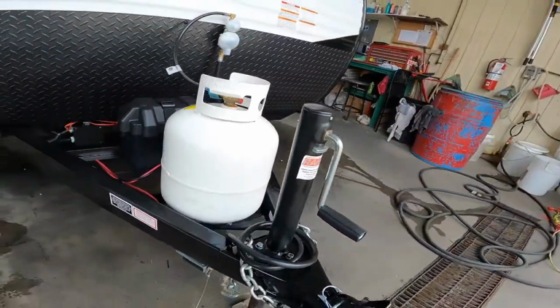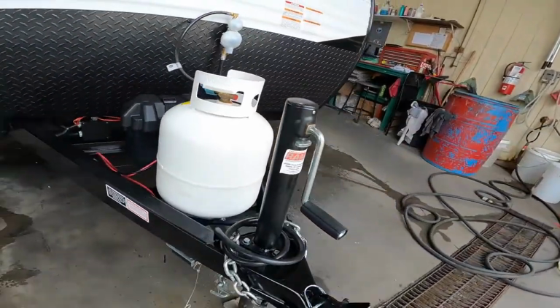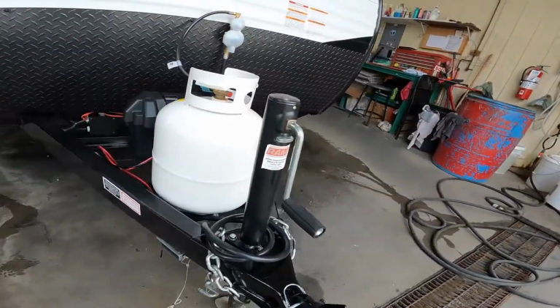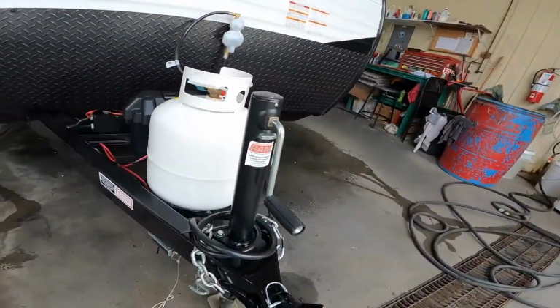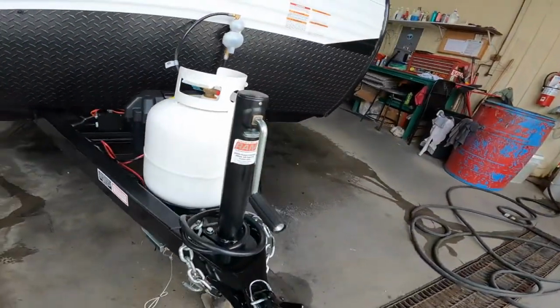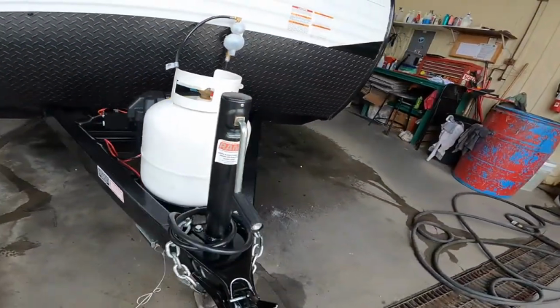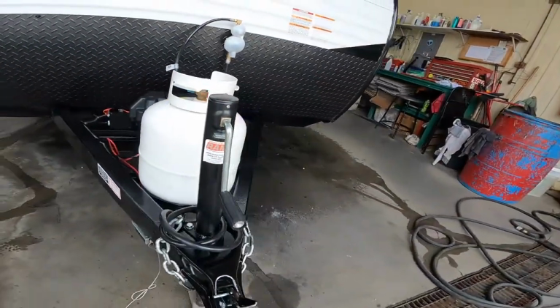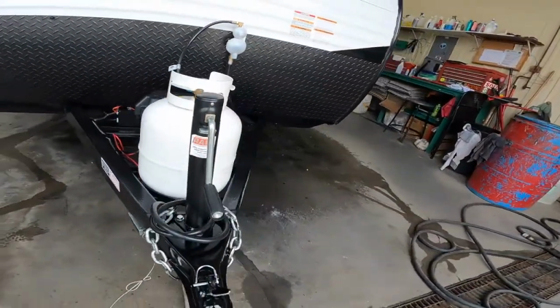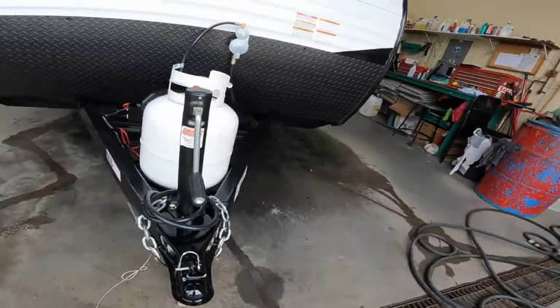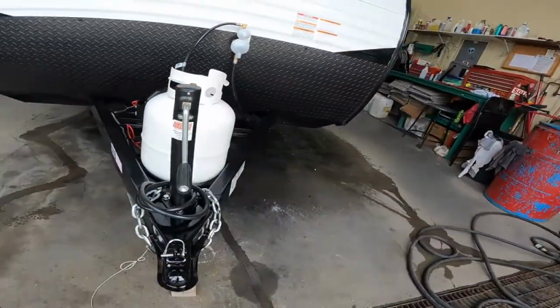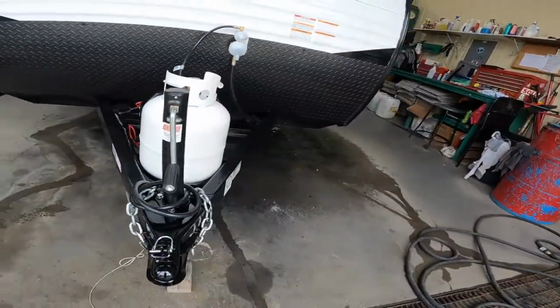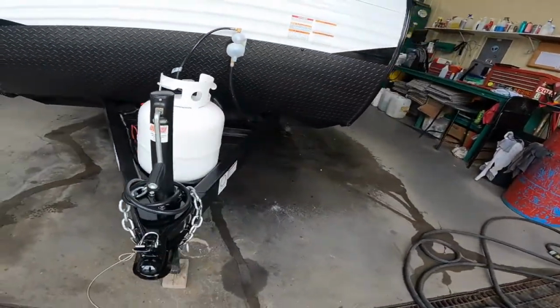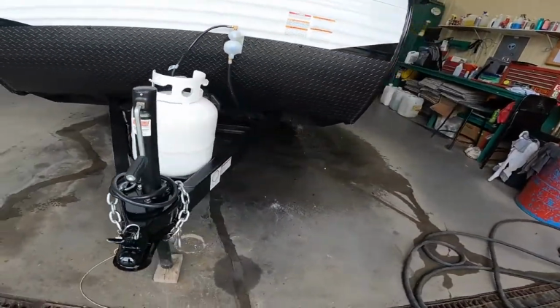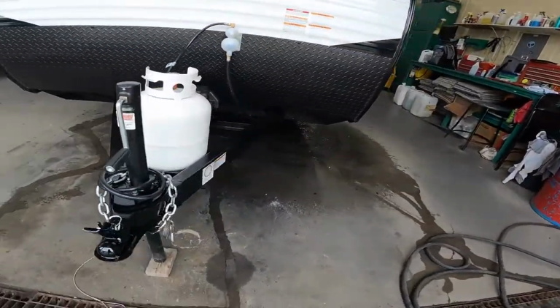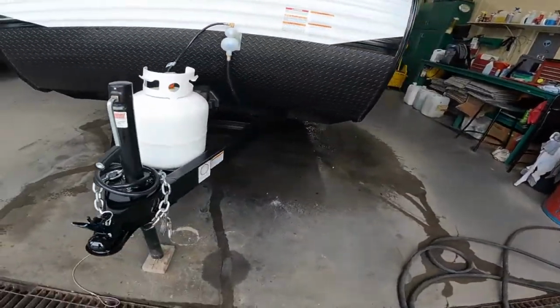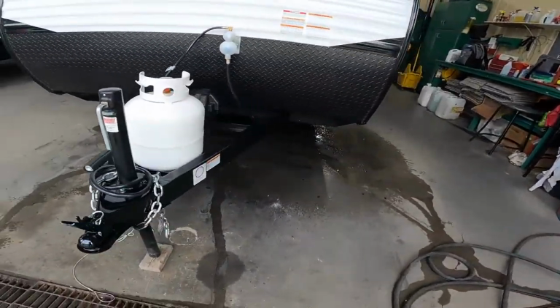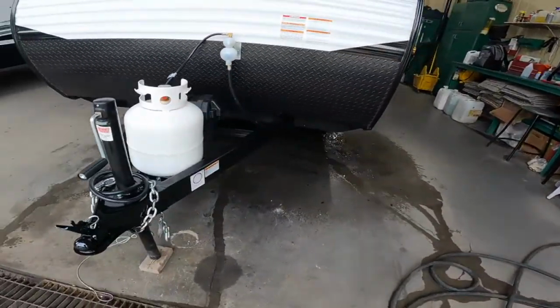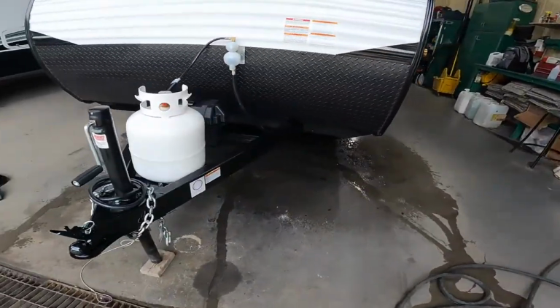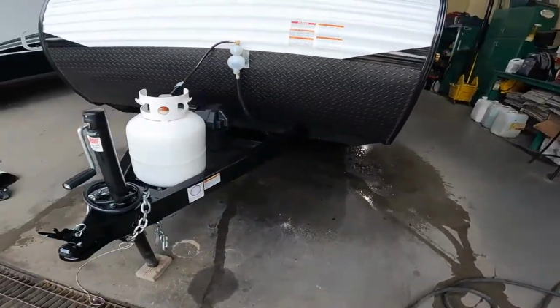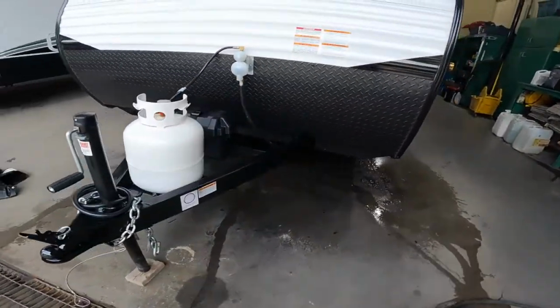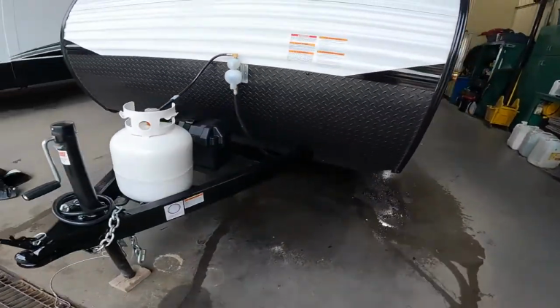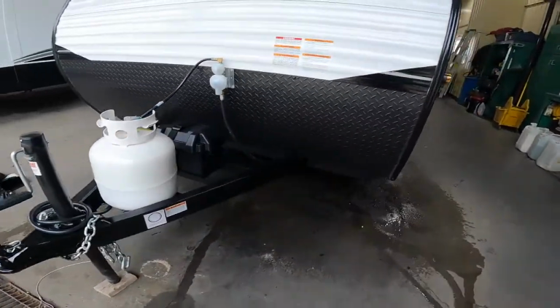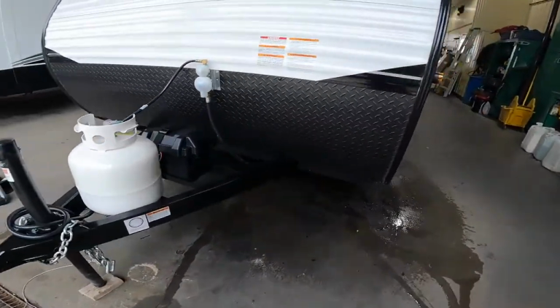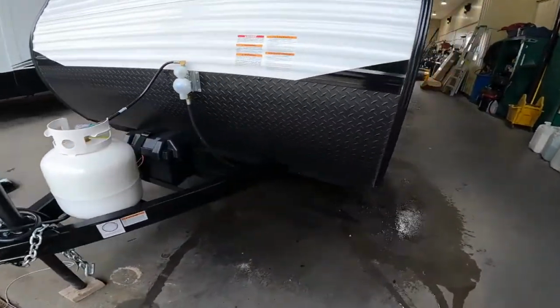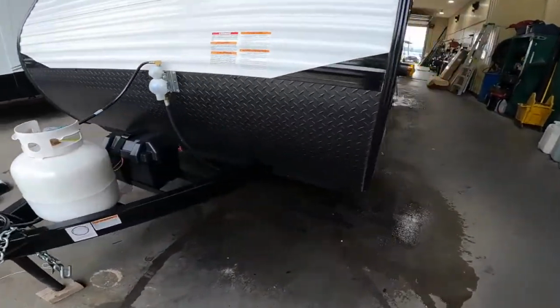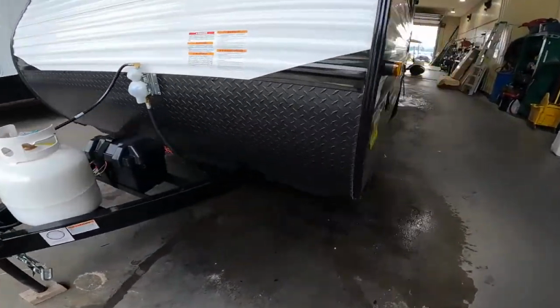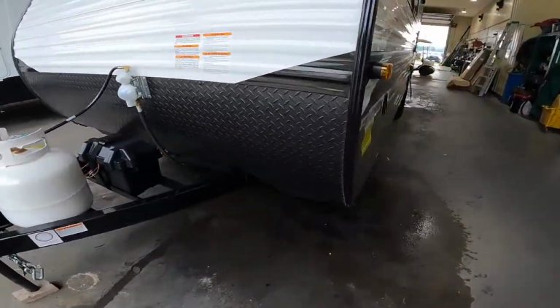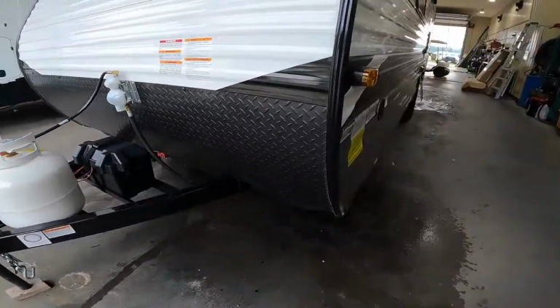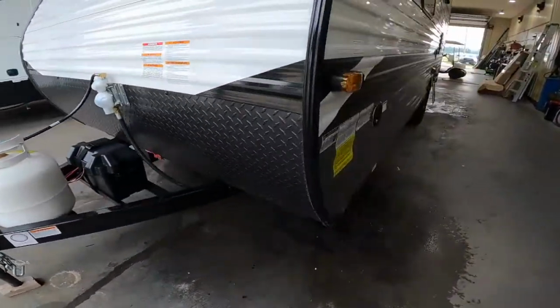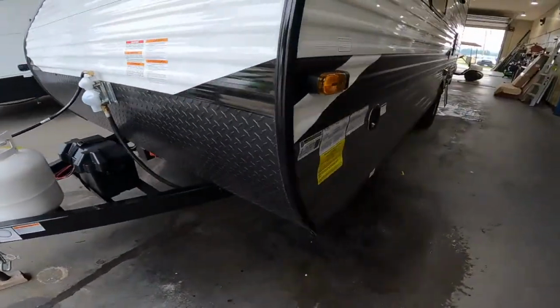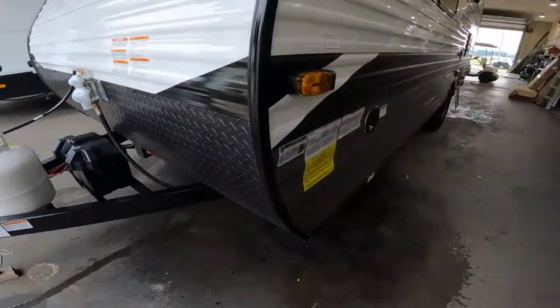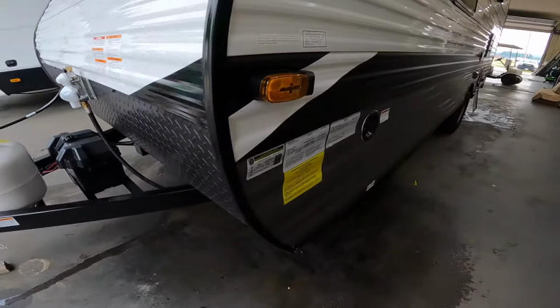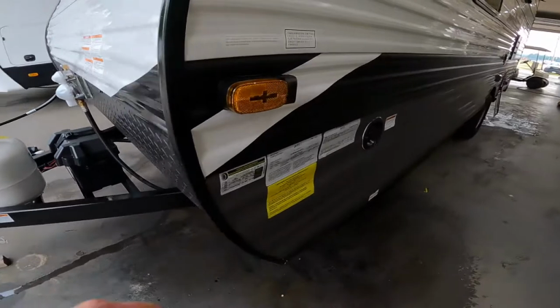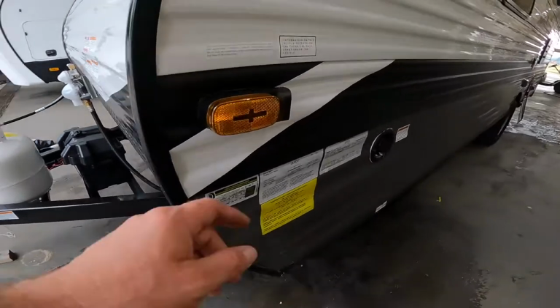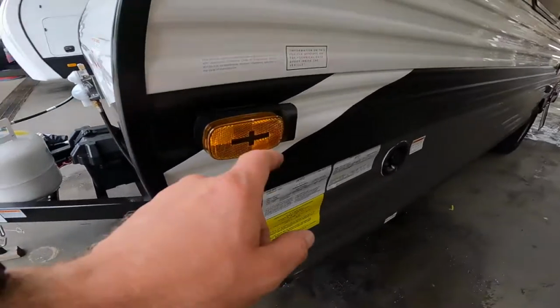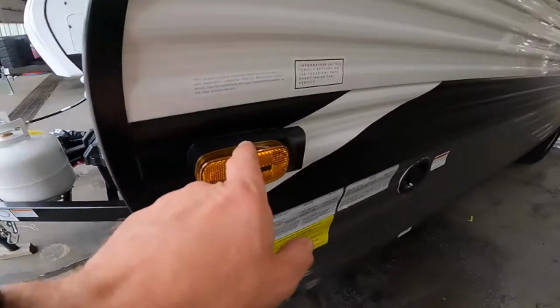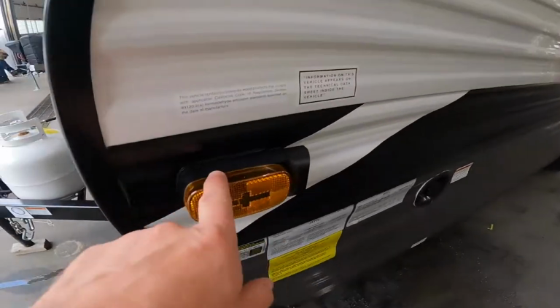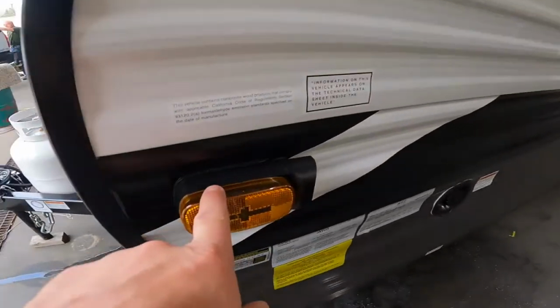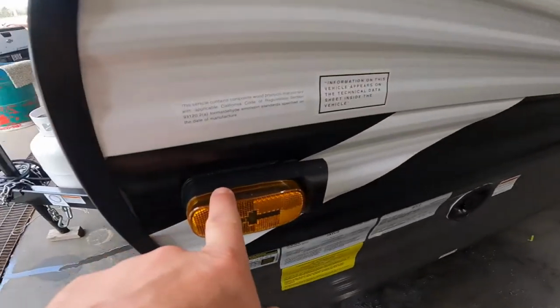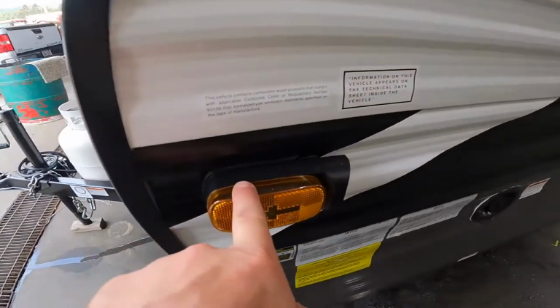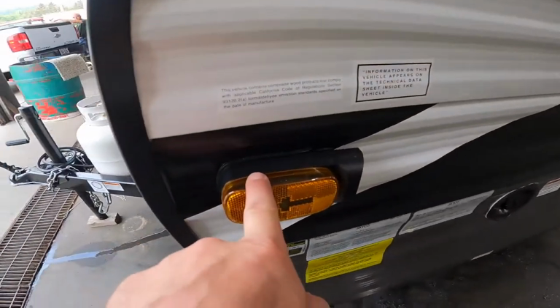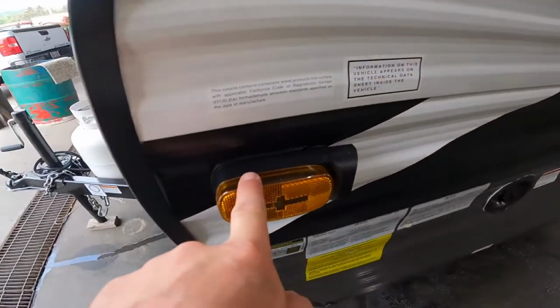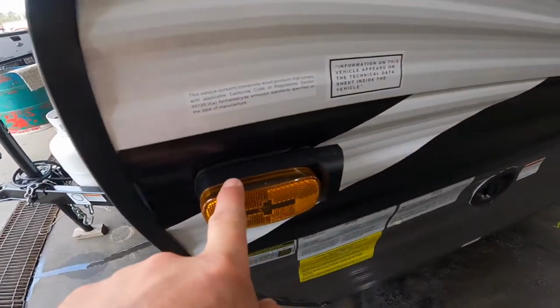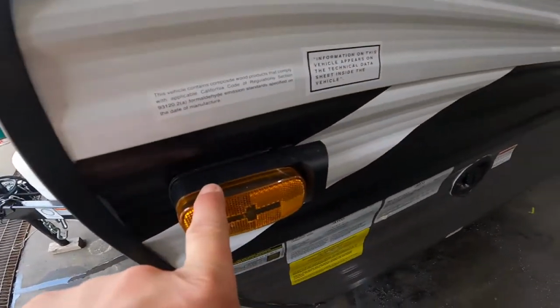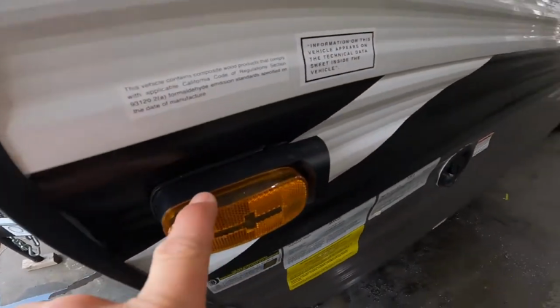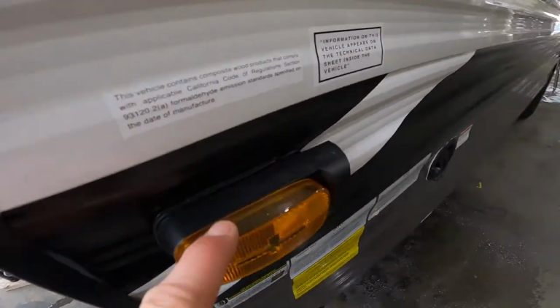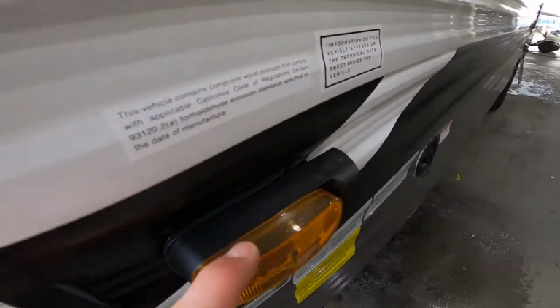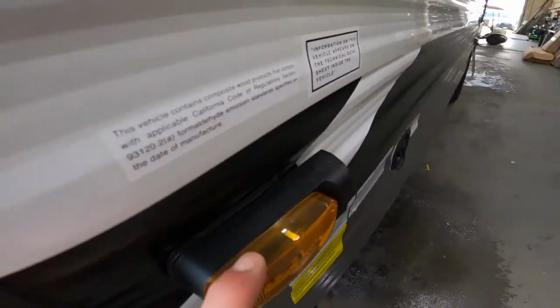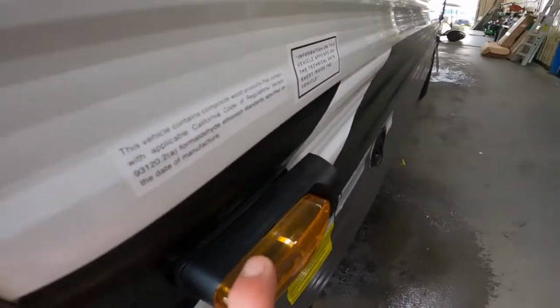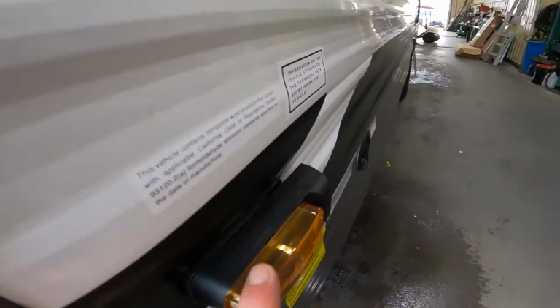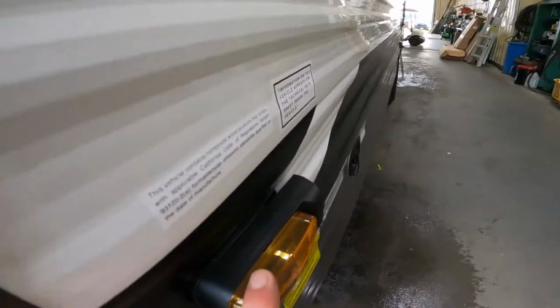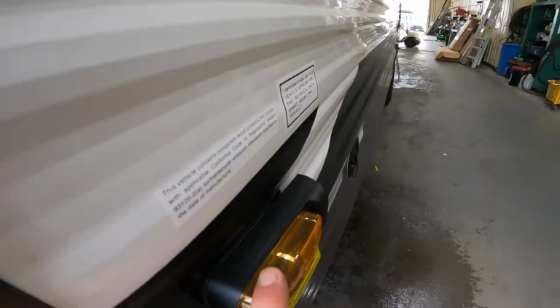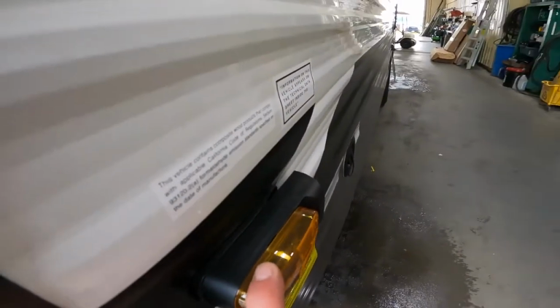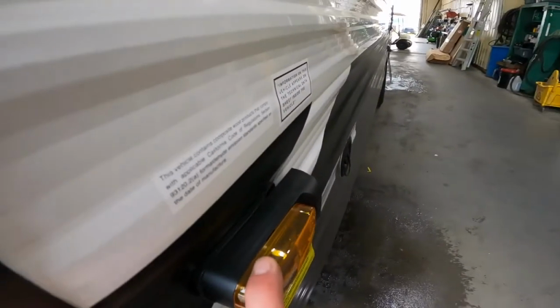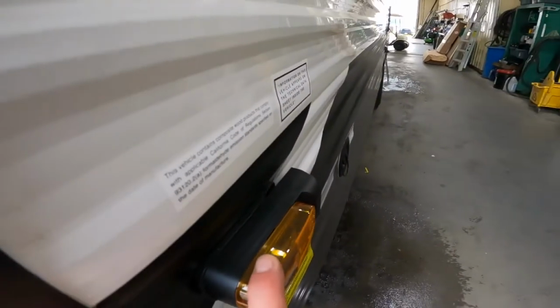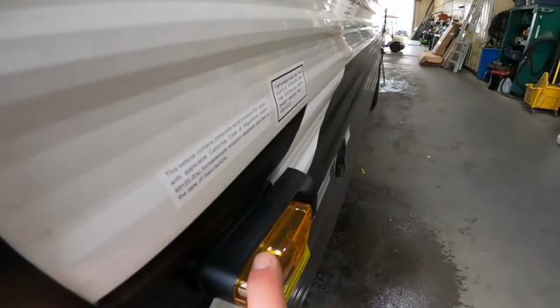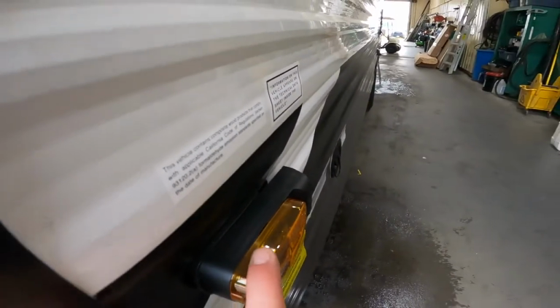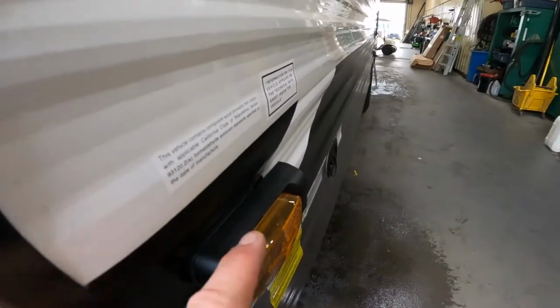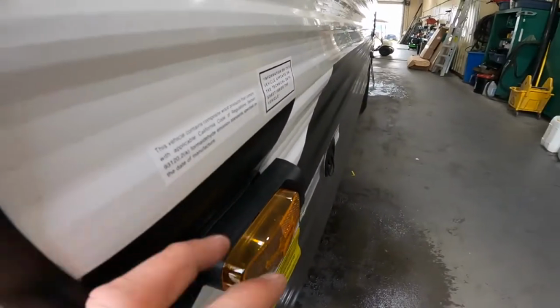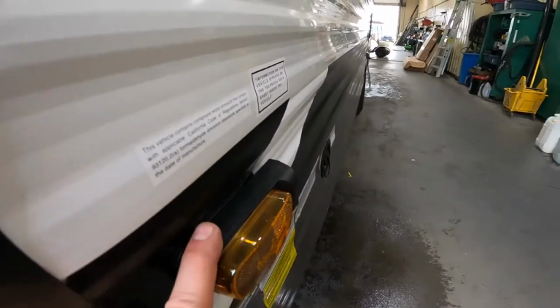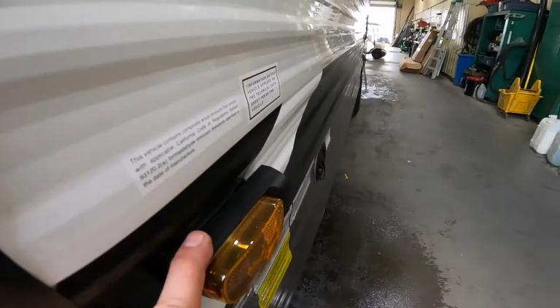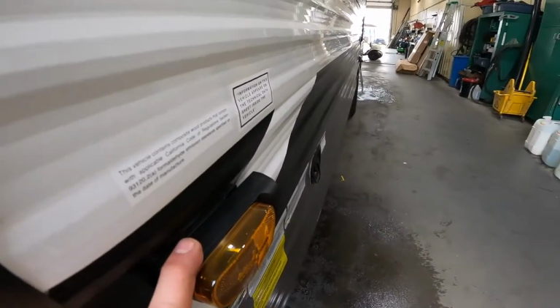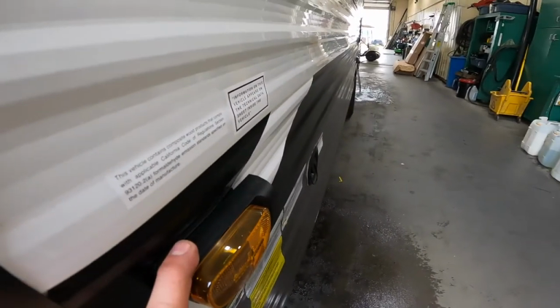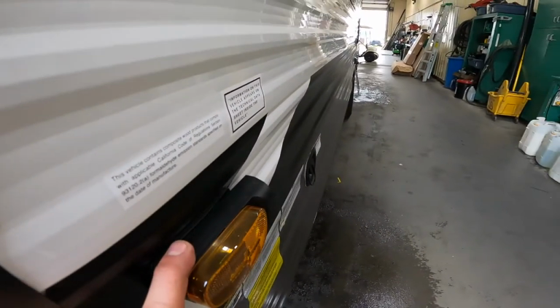Continuing to move around the outside, just make note of the off-door side's marker light.